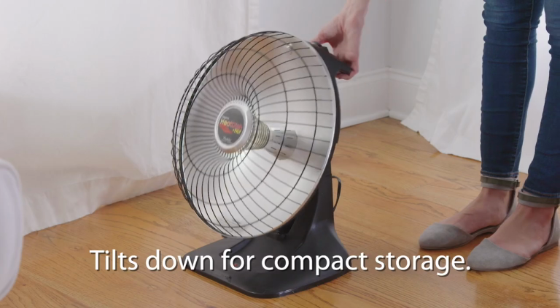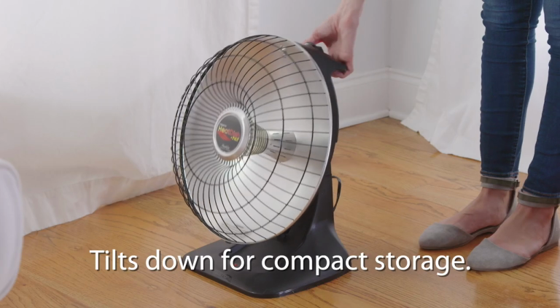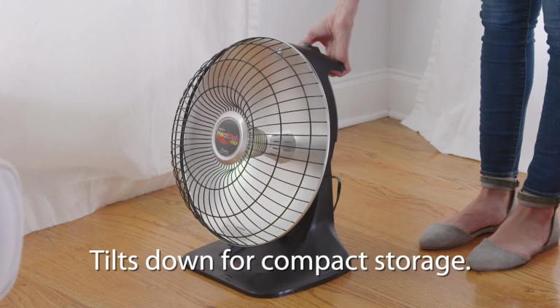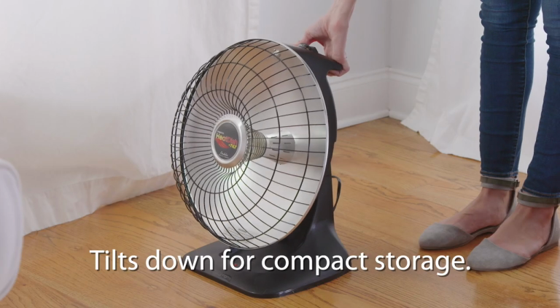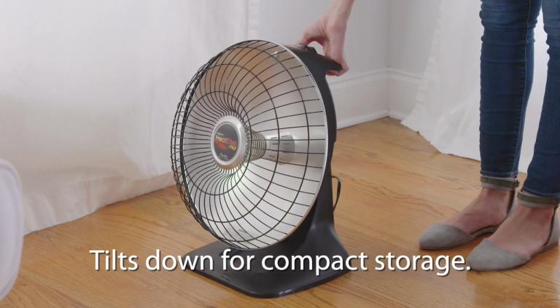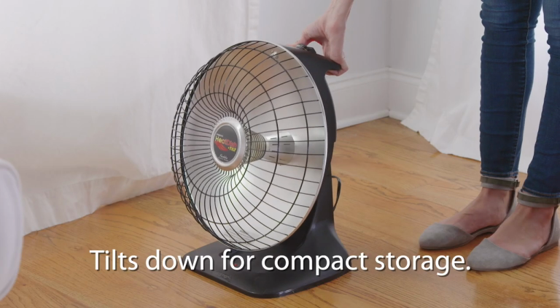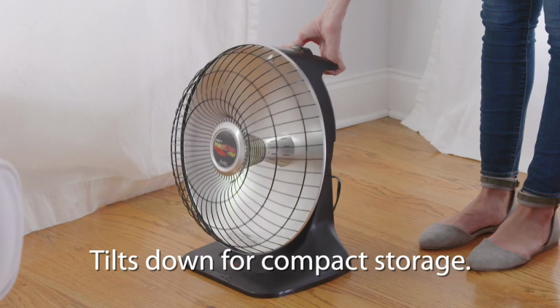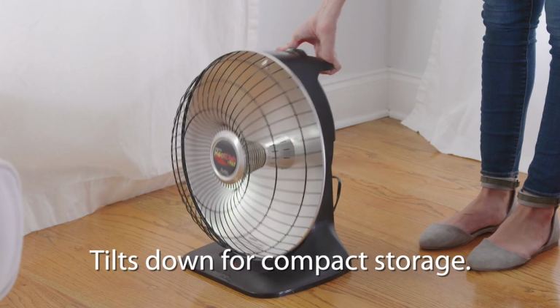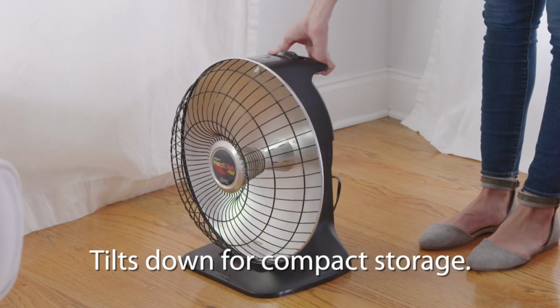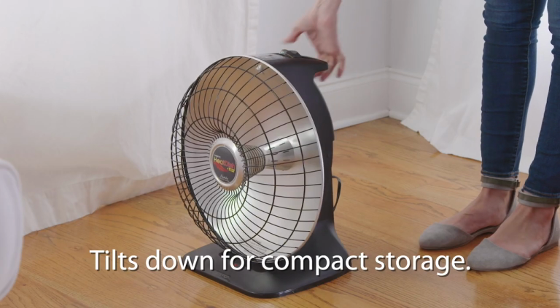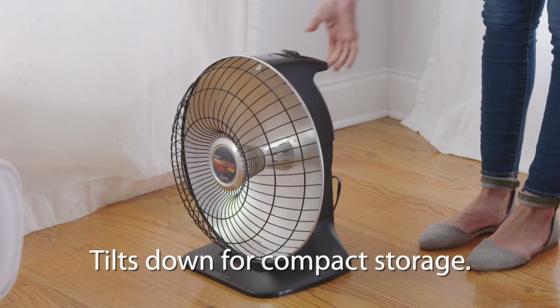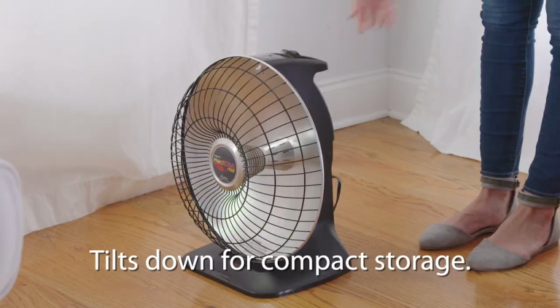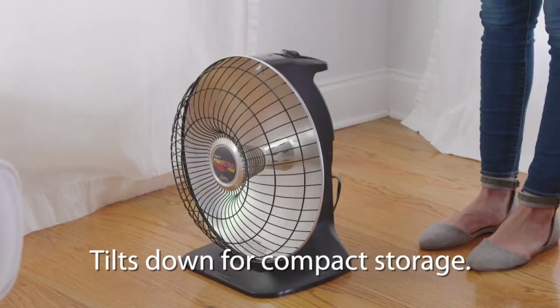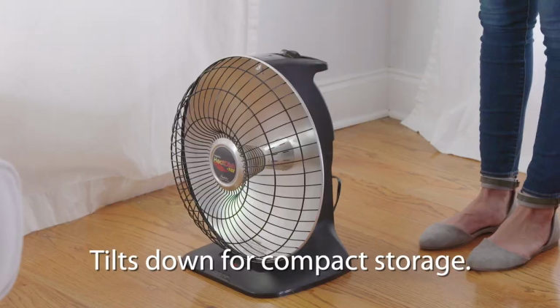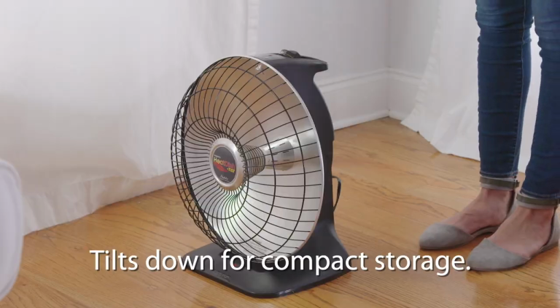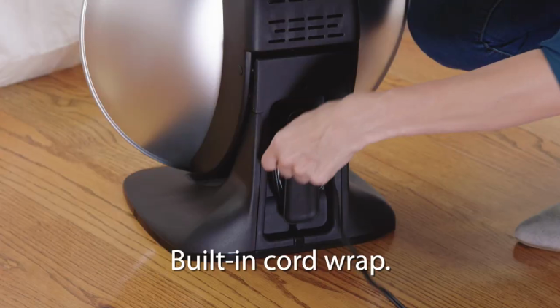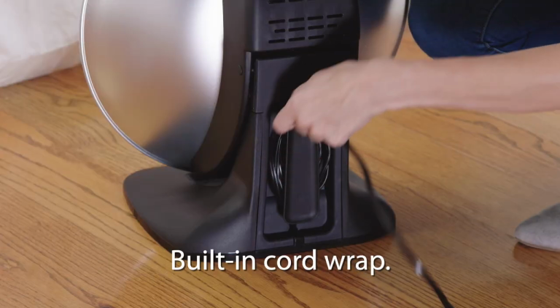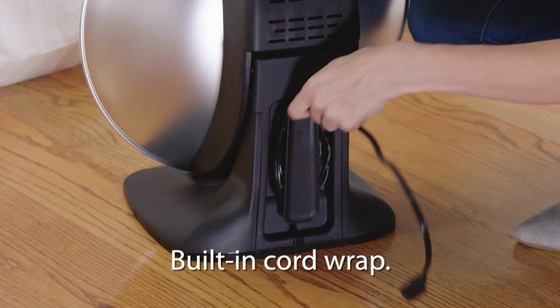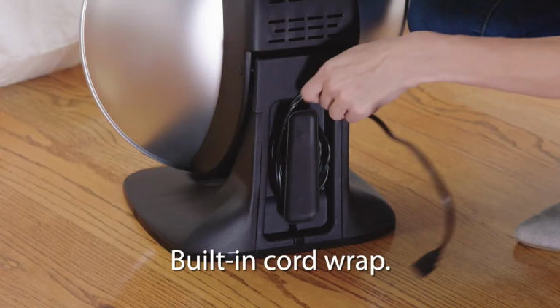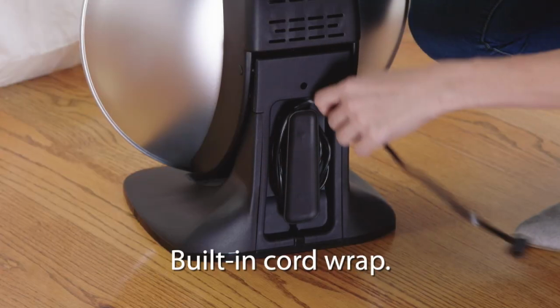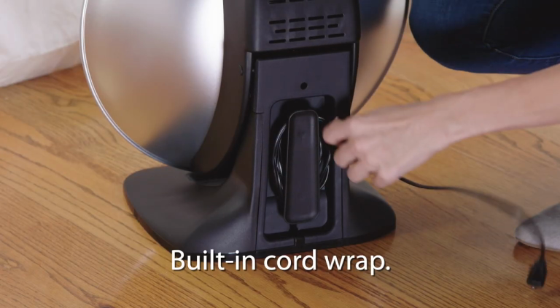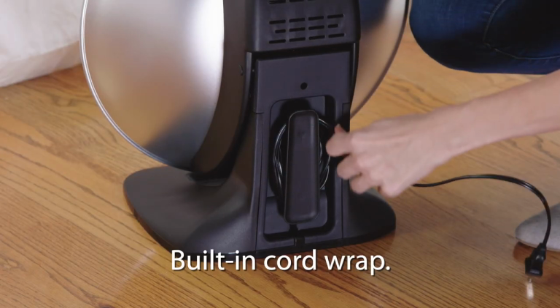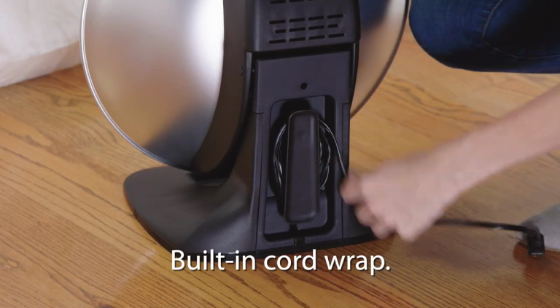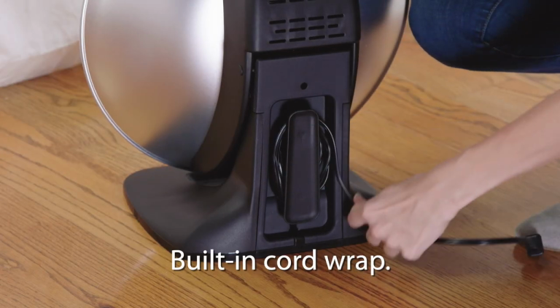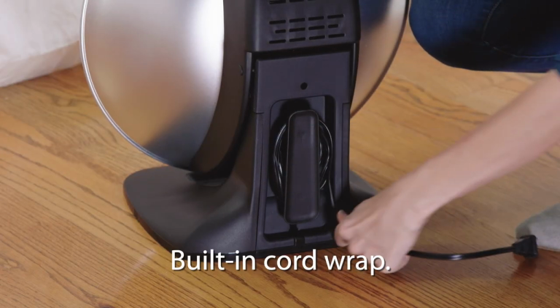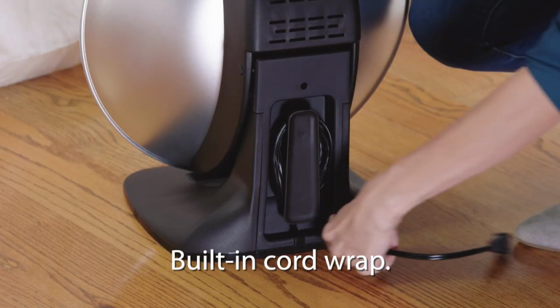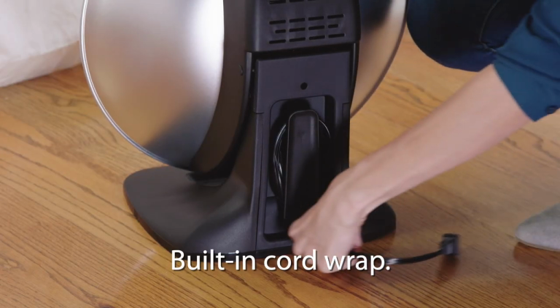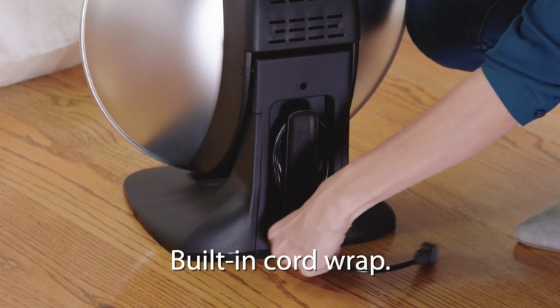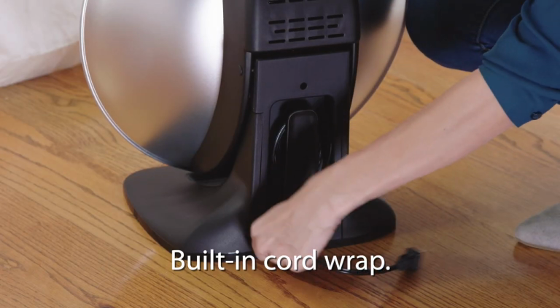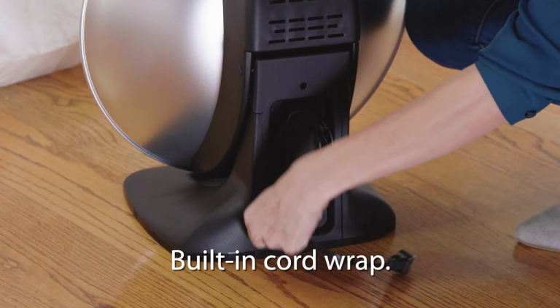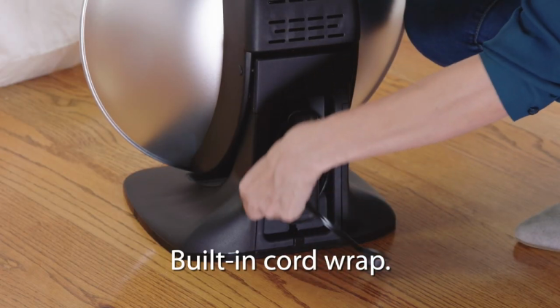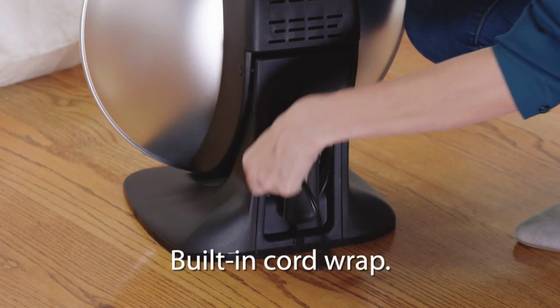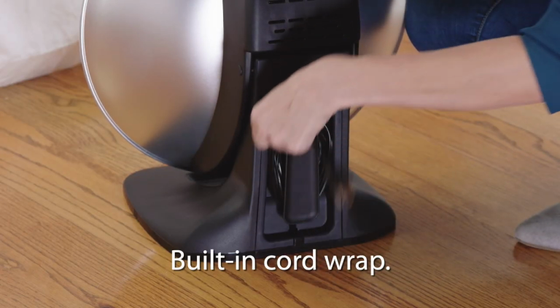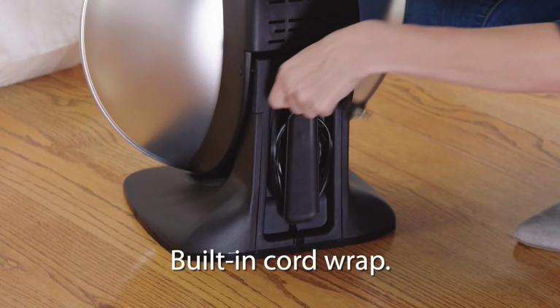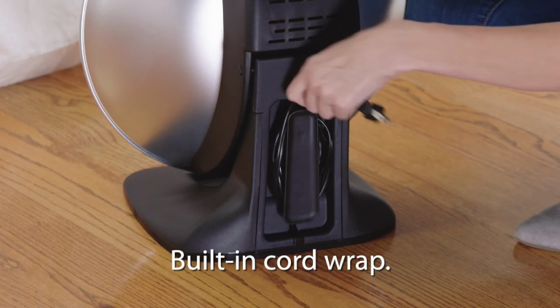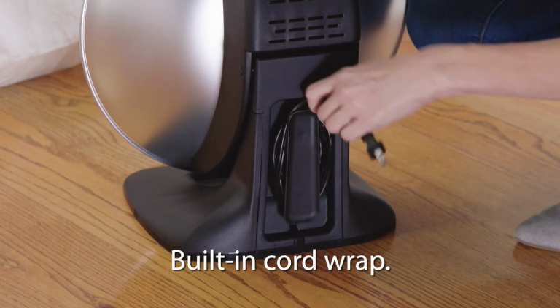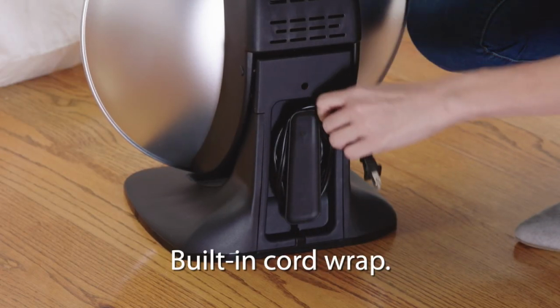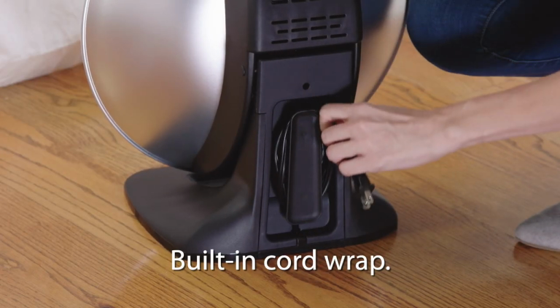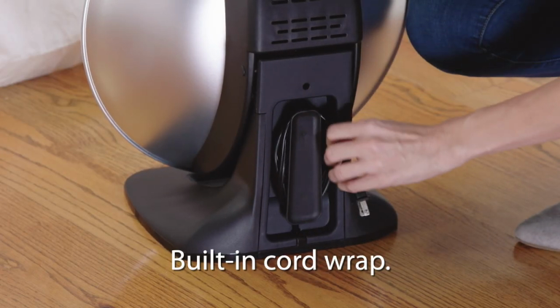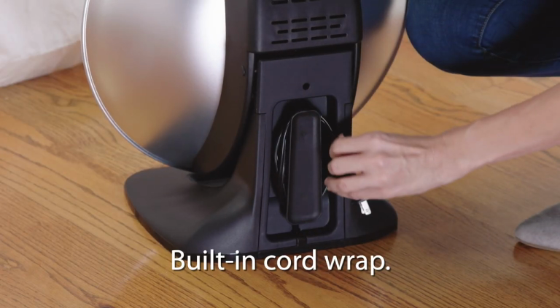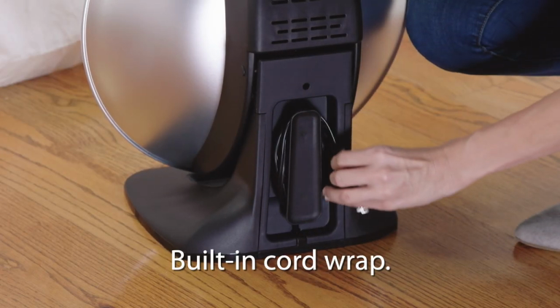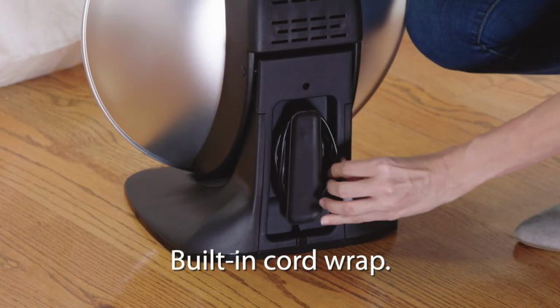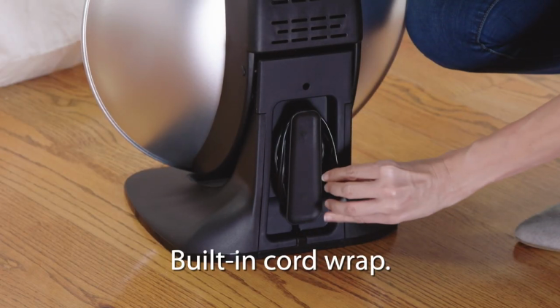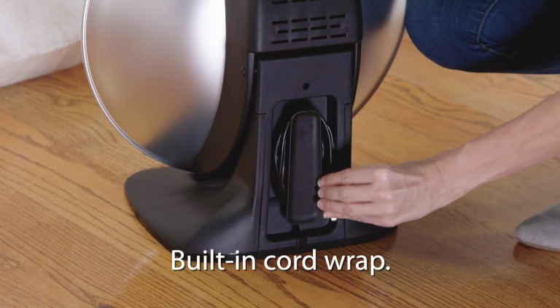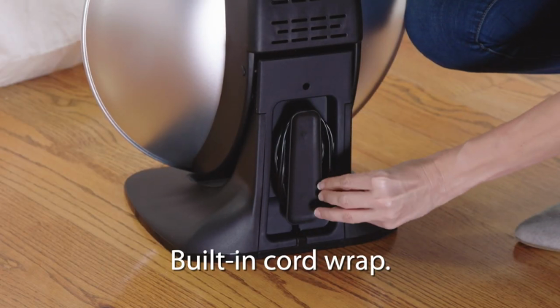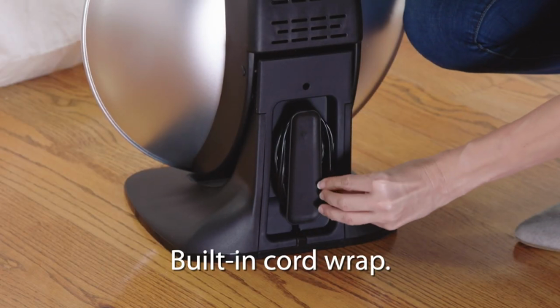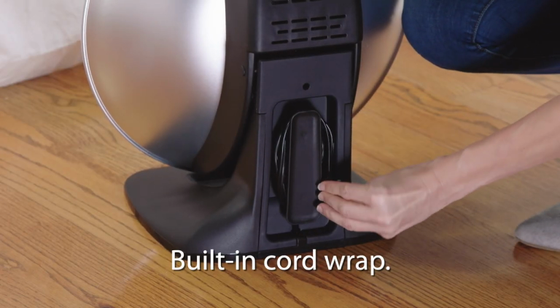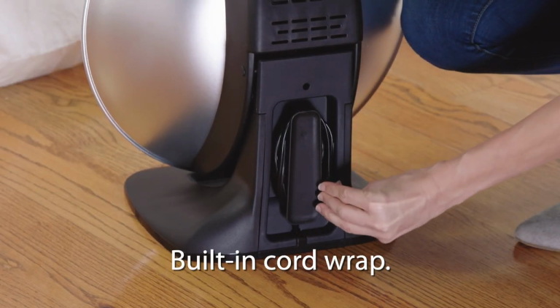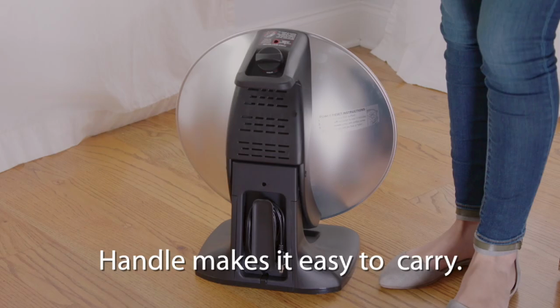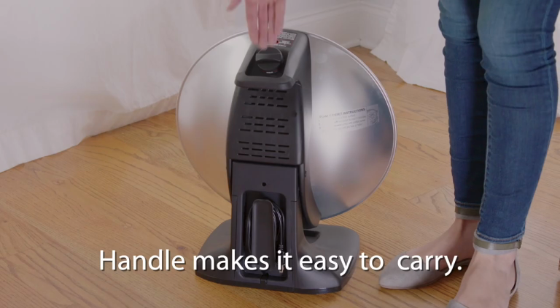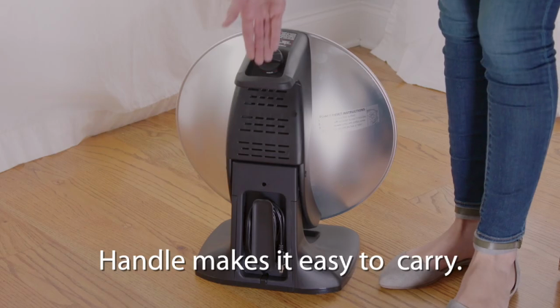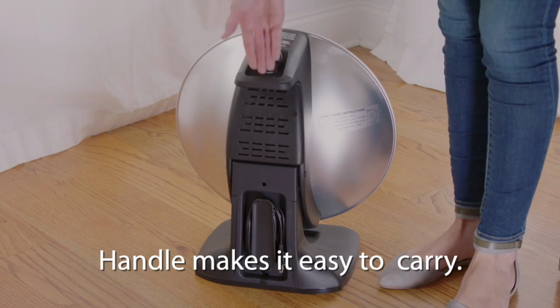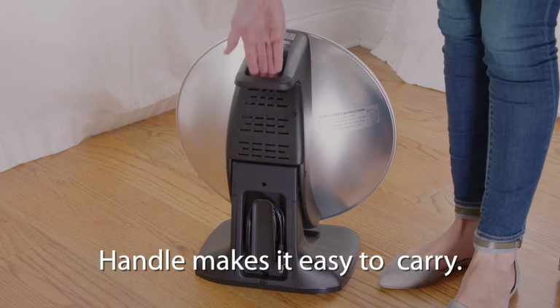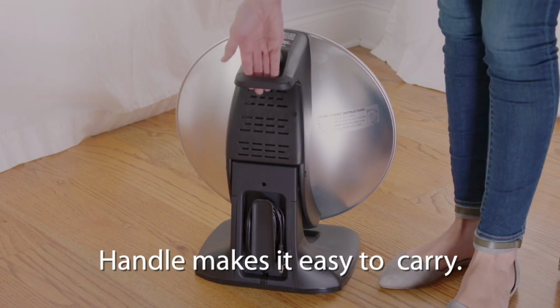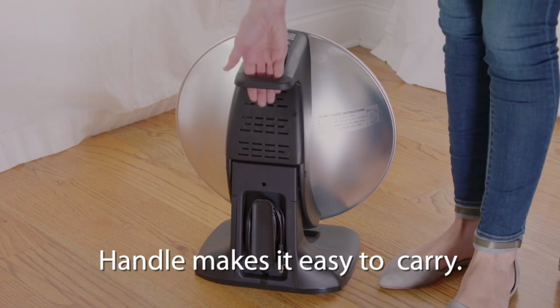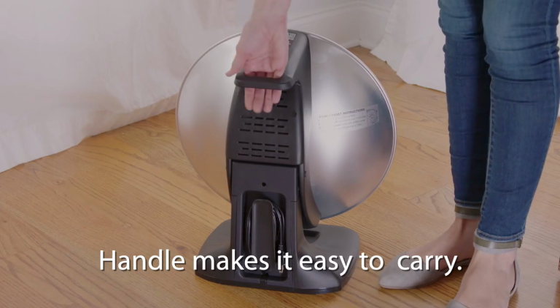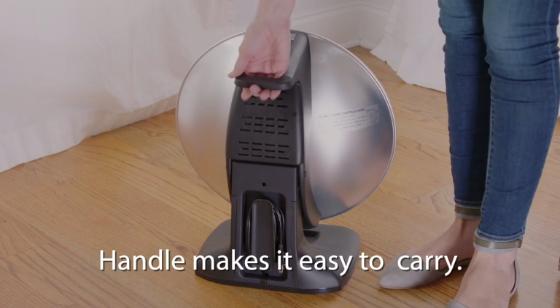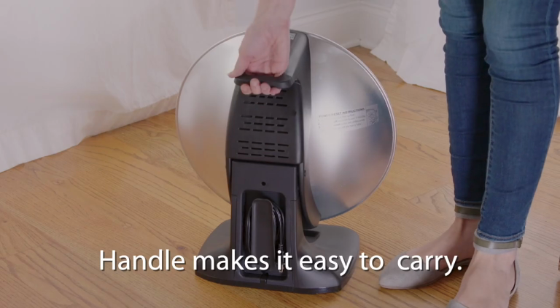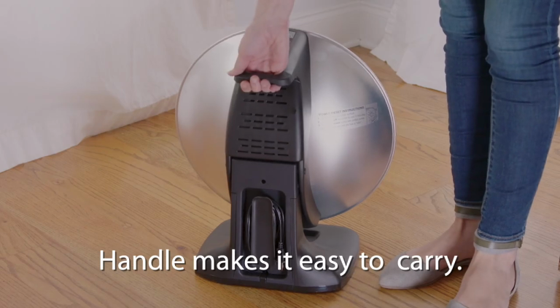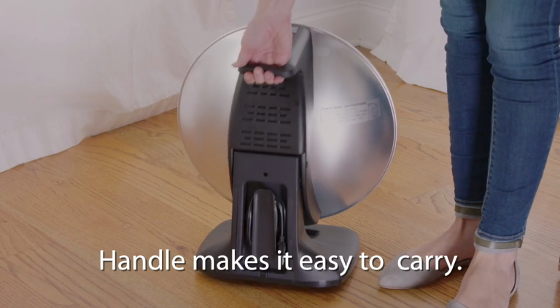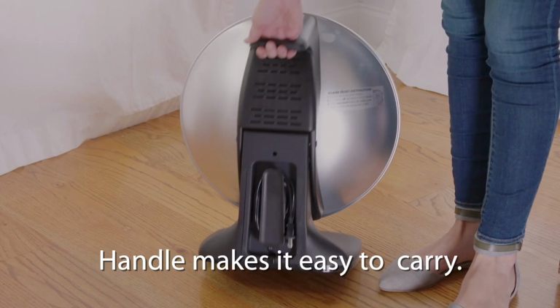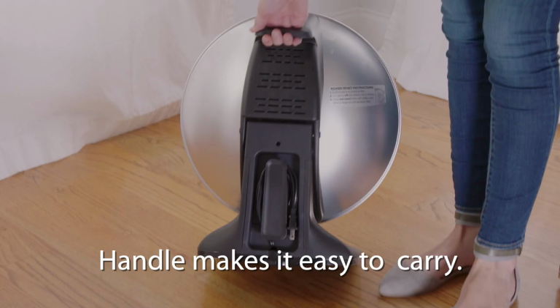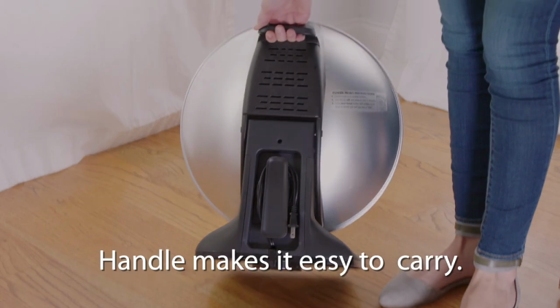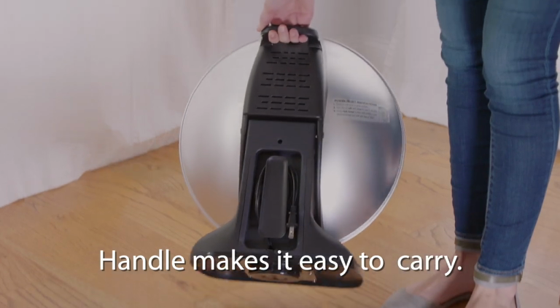The HeatDish Plus also tilts down for compact storage and includes a built-in cord wrap. The handle makes it easy to carry from room to room.